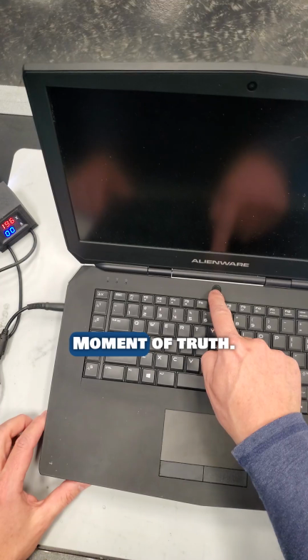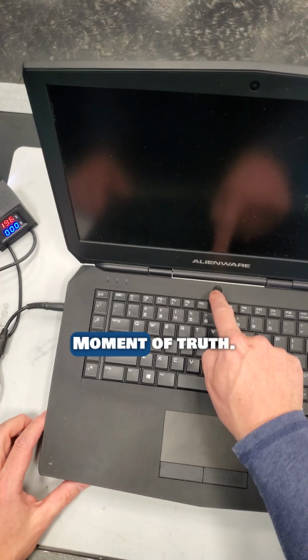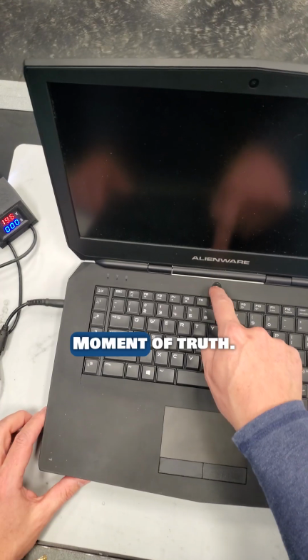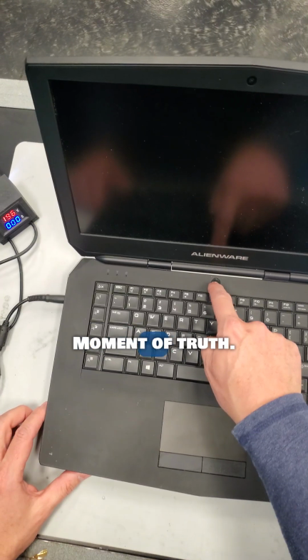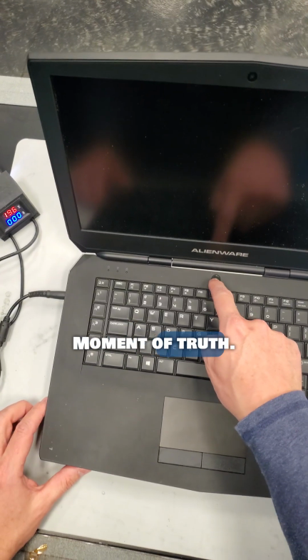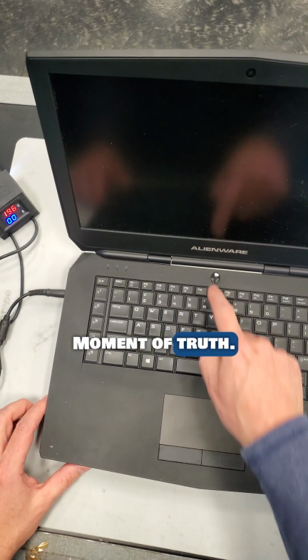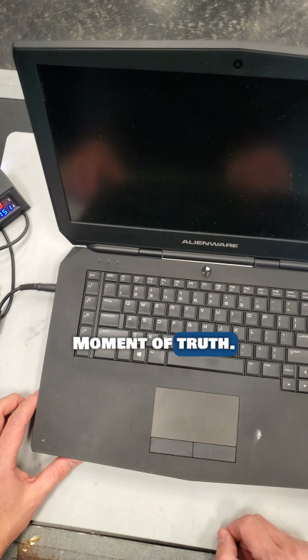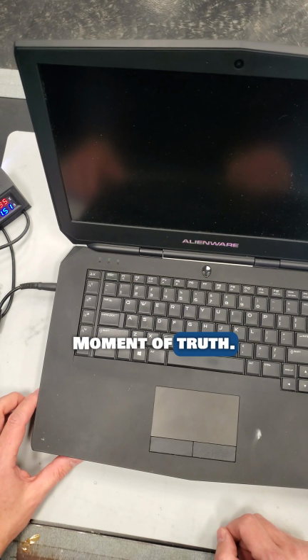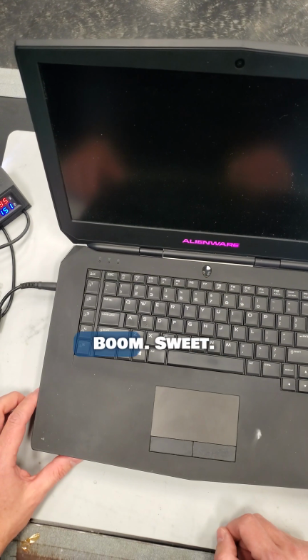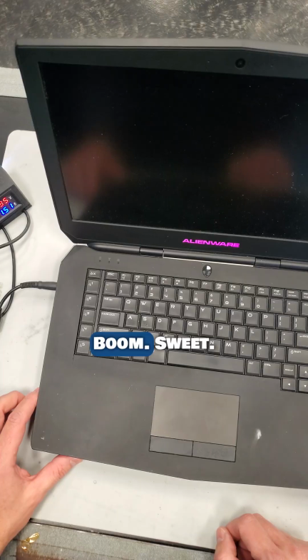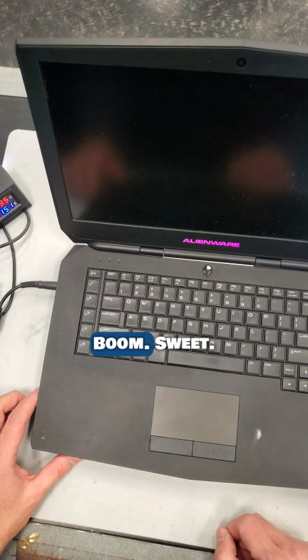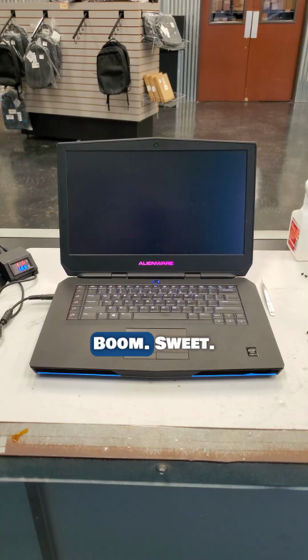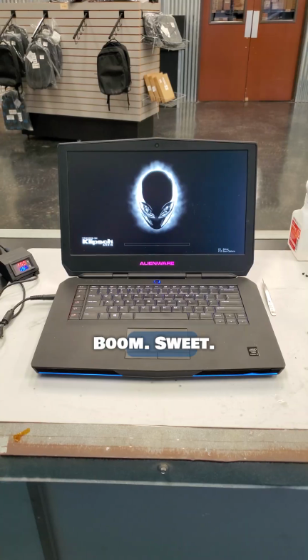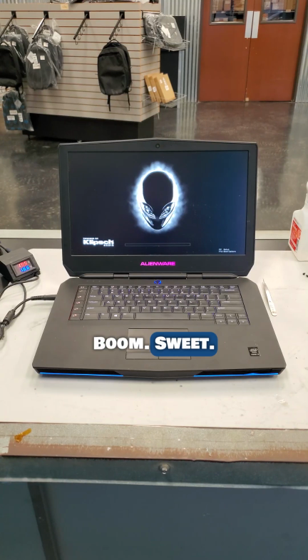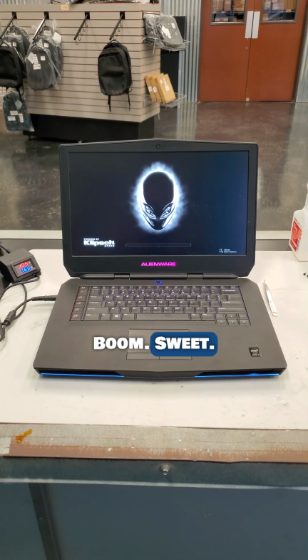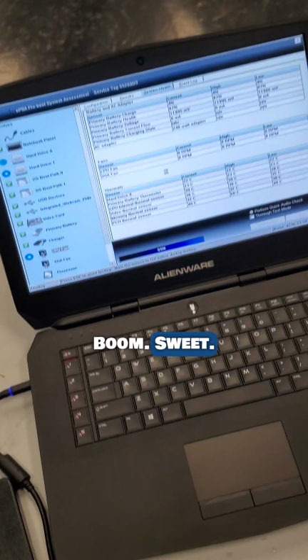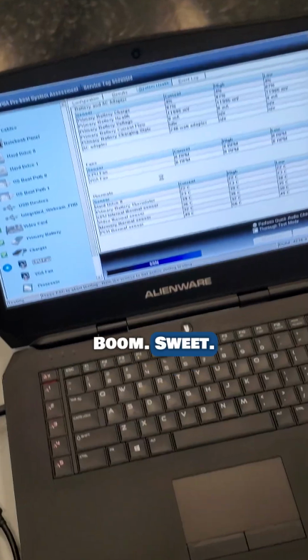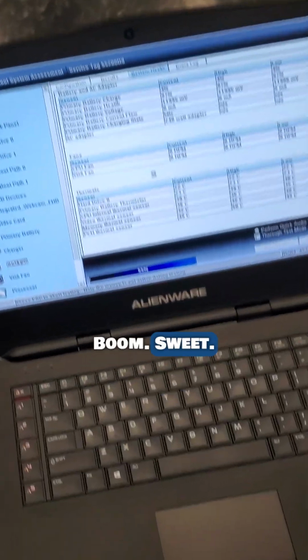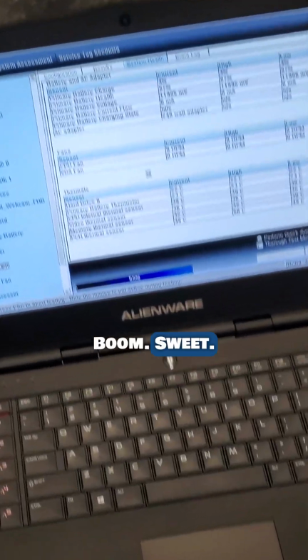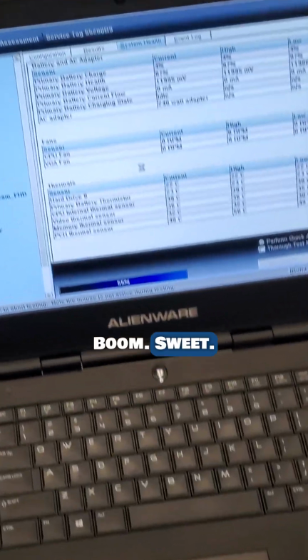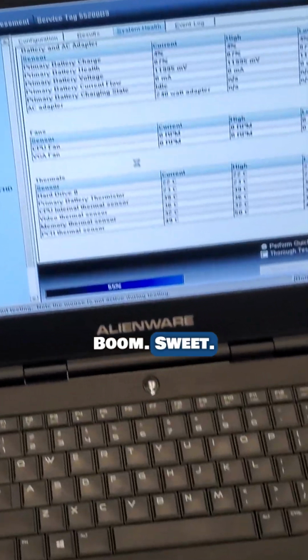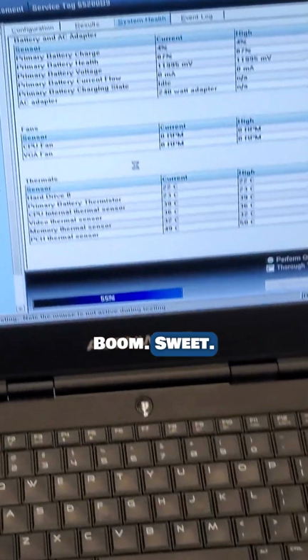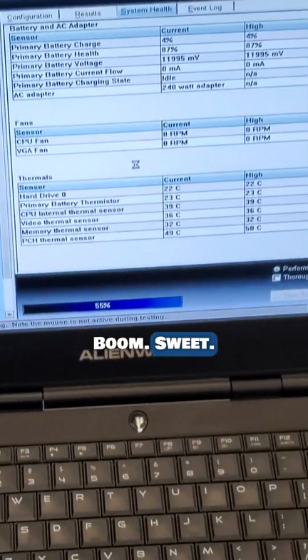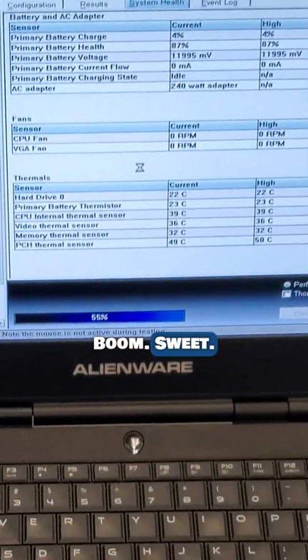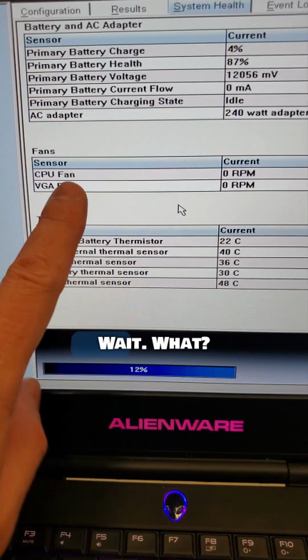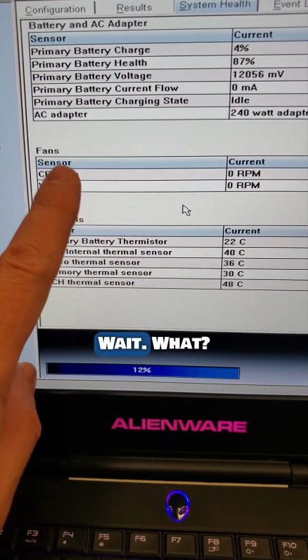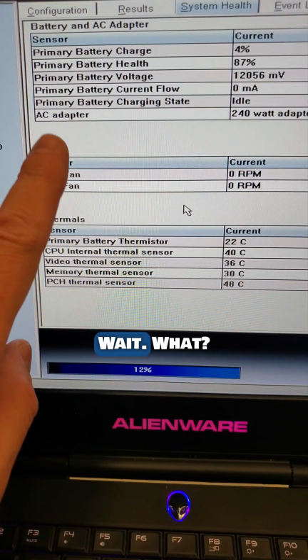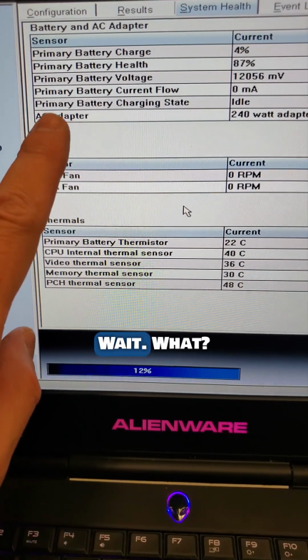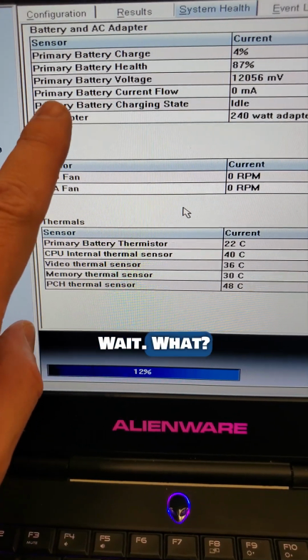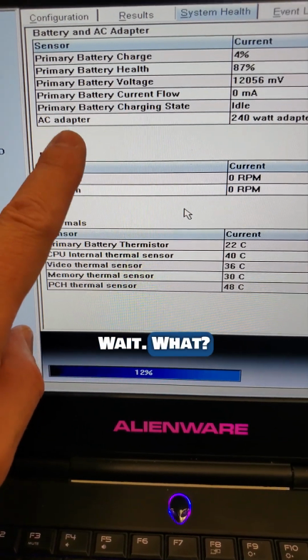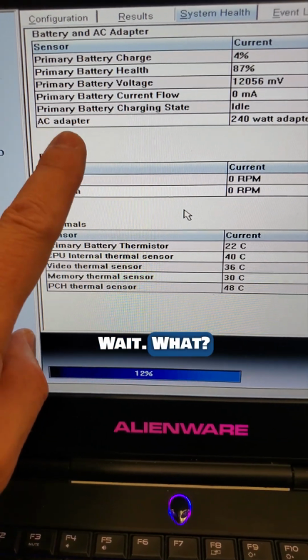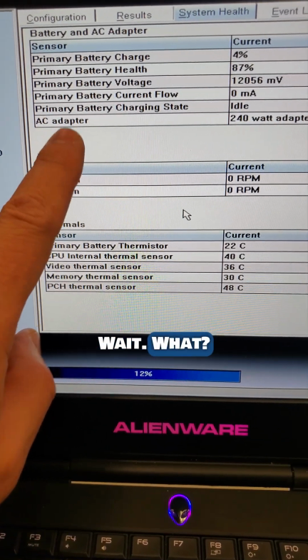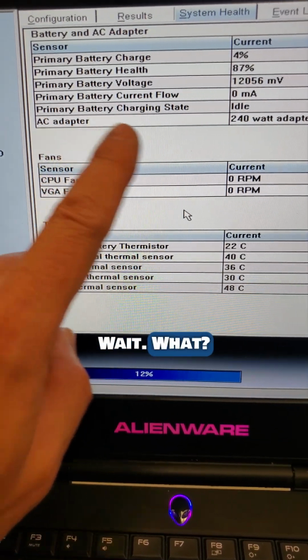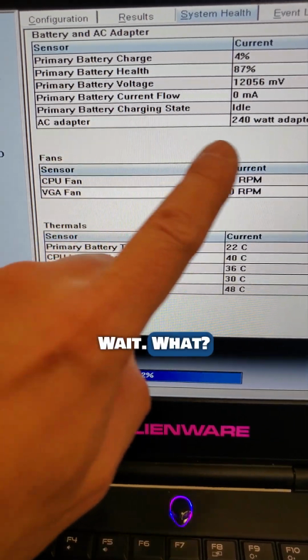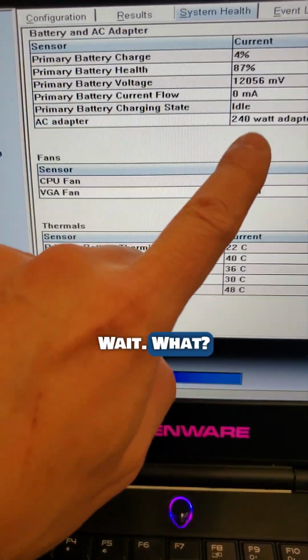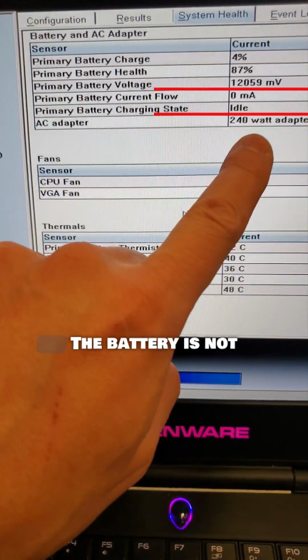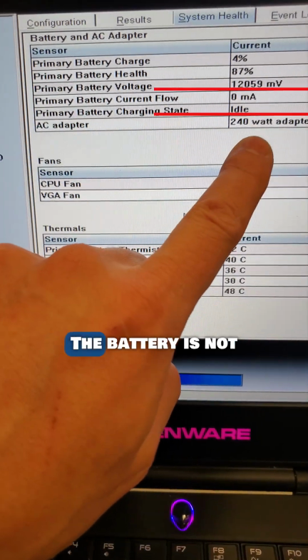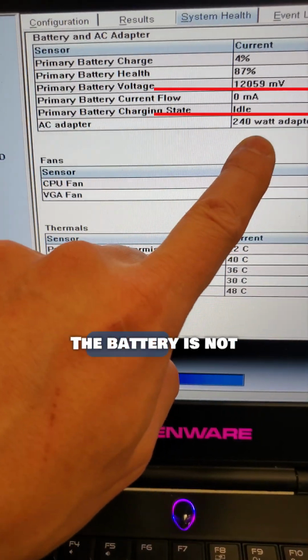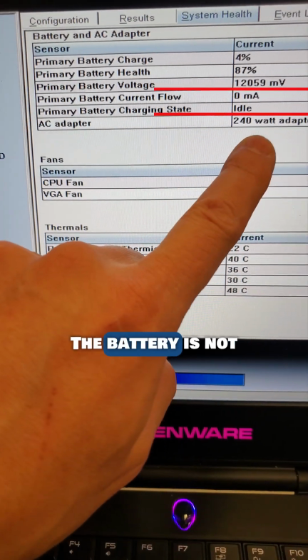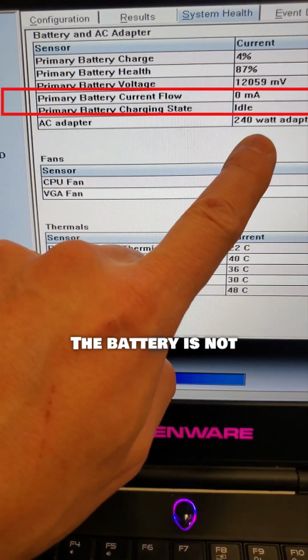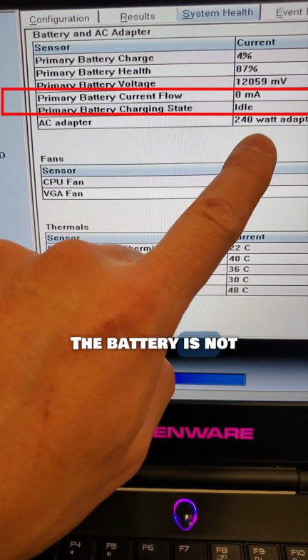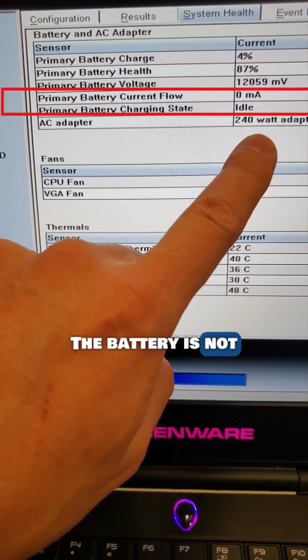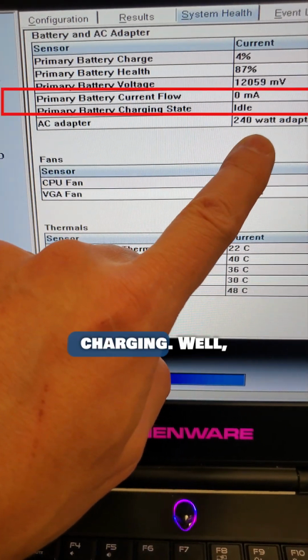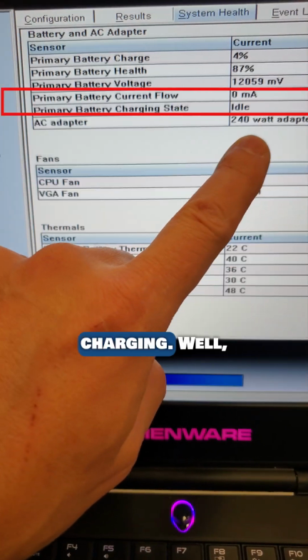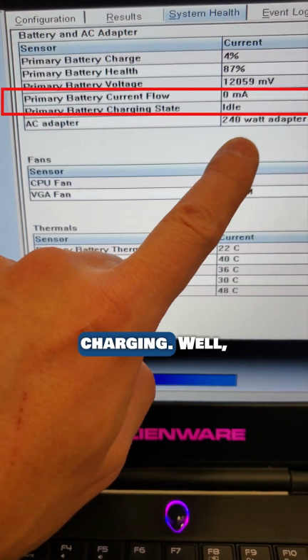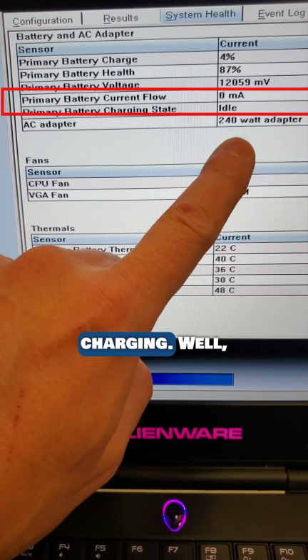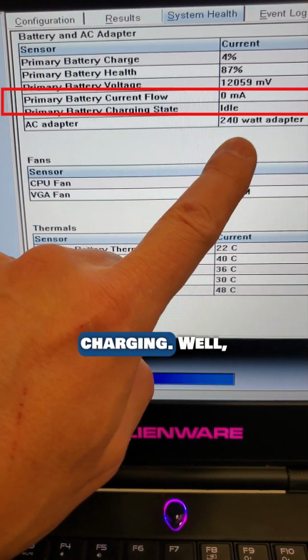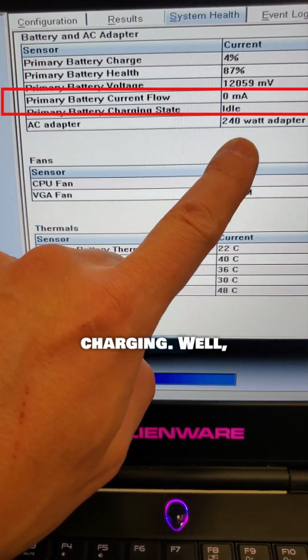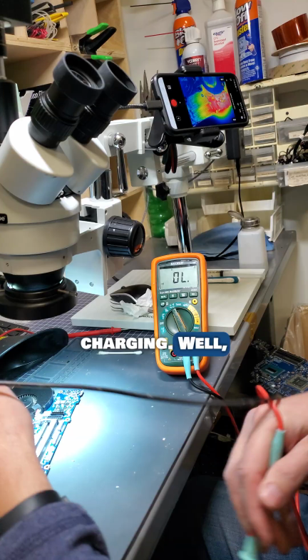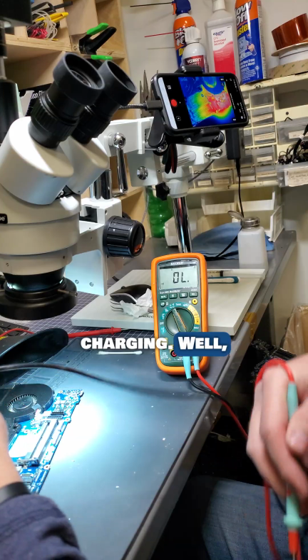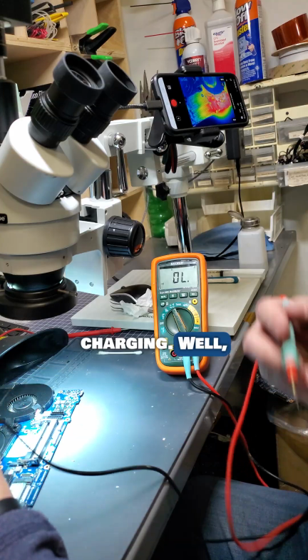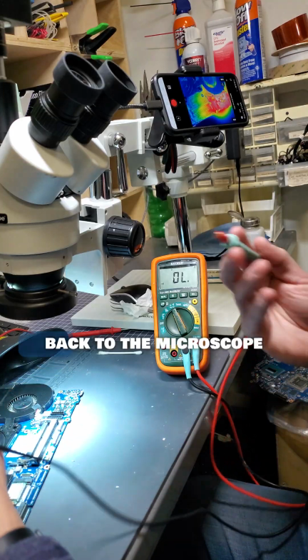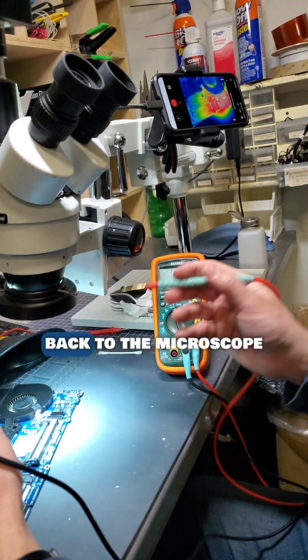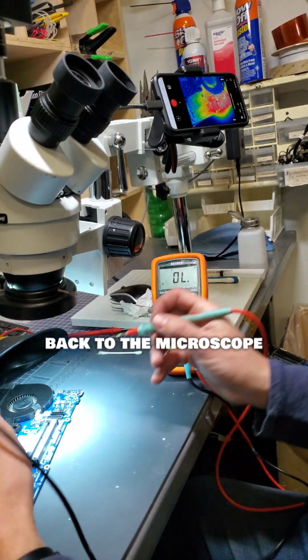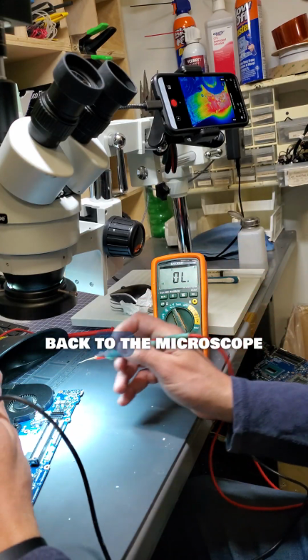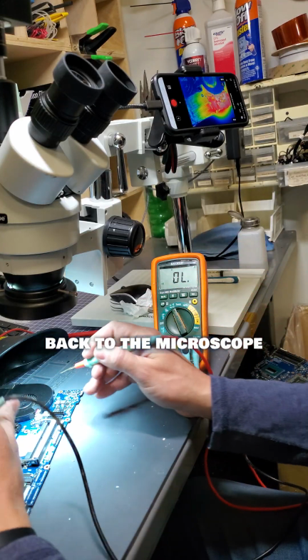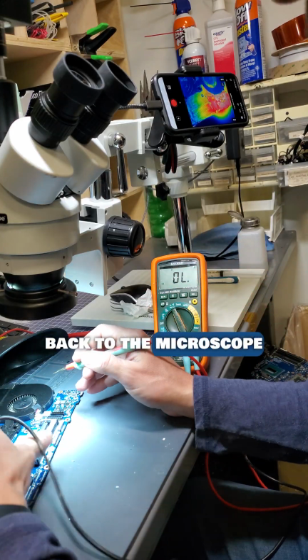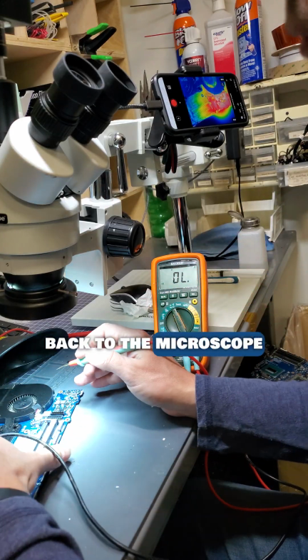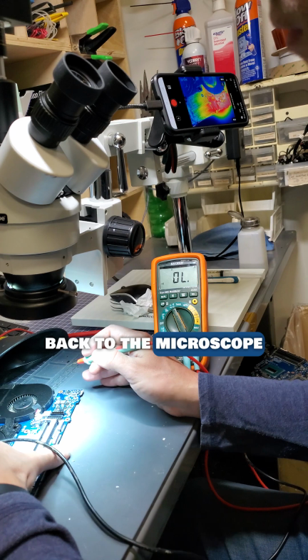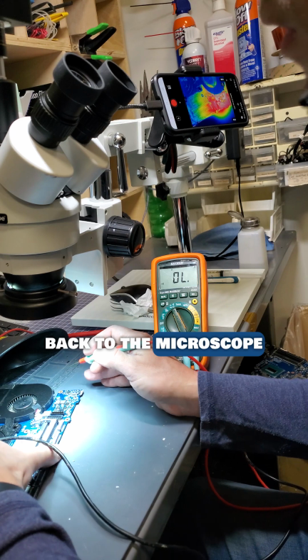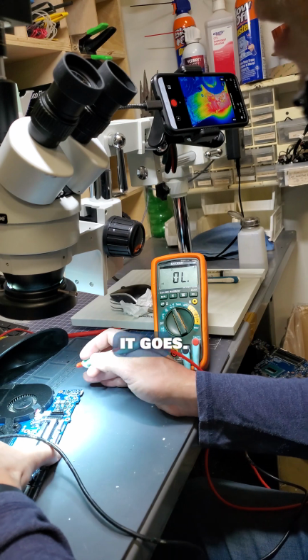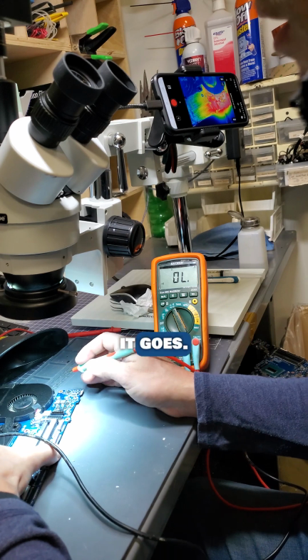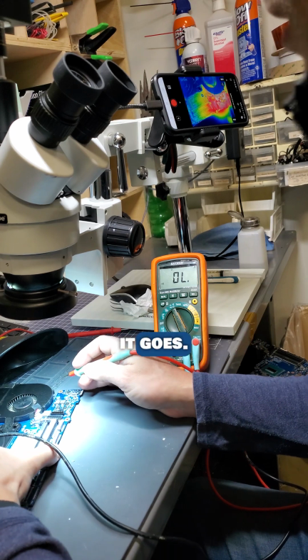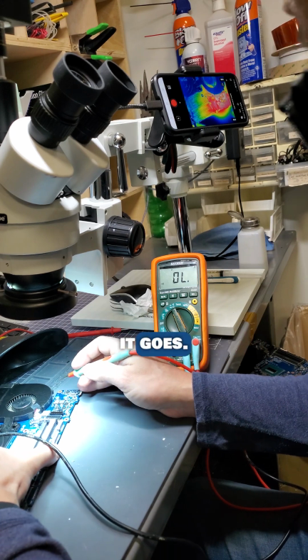Moment of truth — boom, sweet. Wait, what? The battery's not charging. Well, back to the microscope it goes.